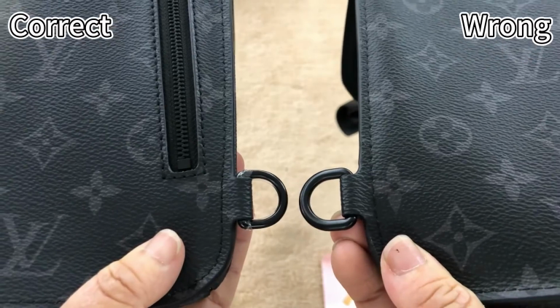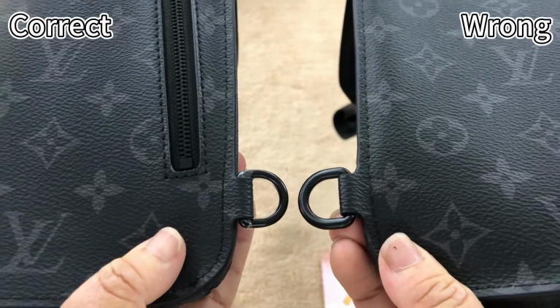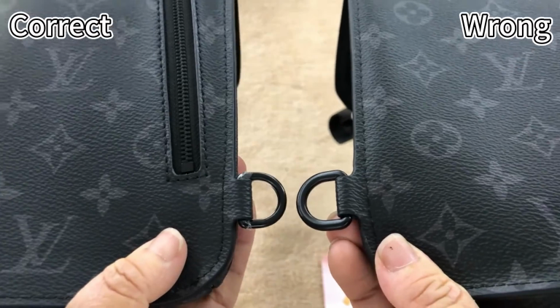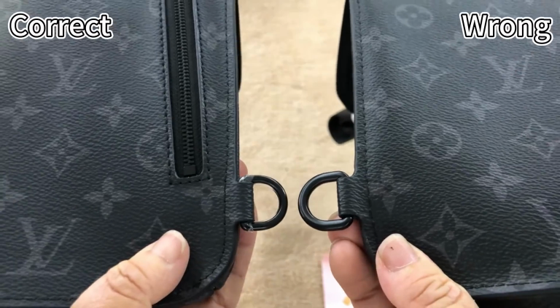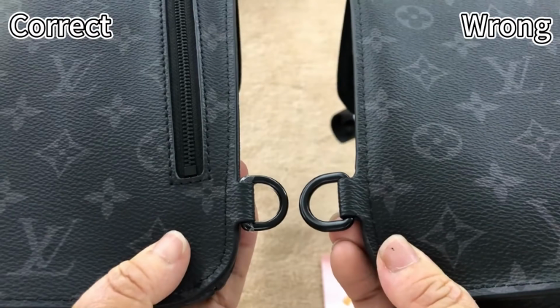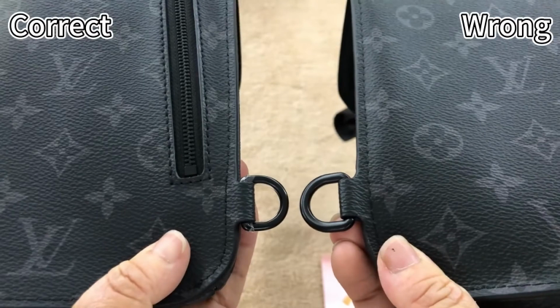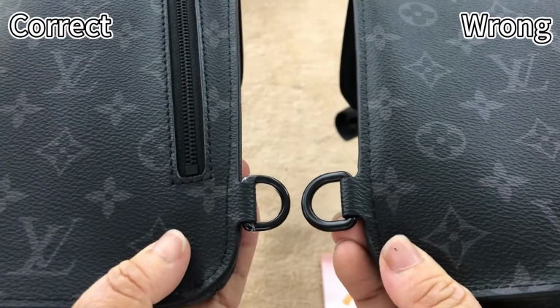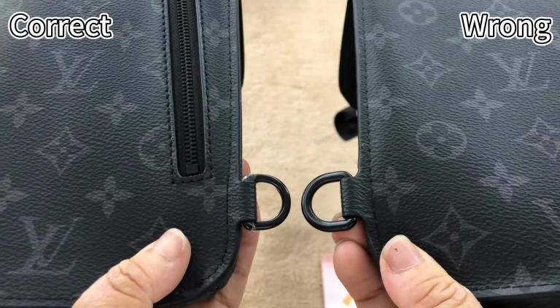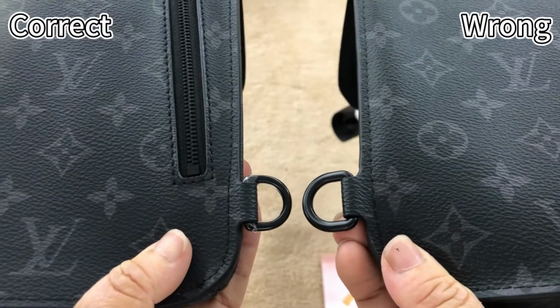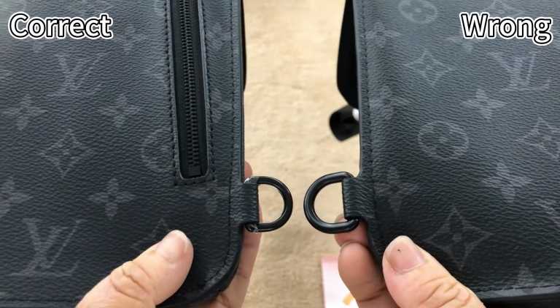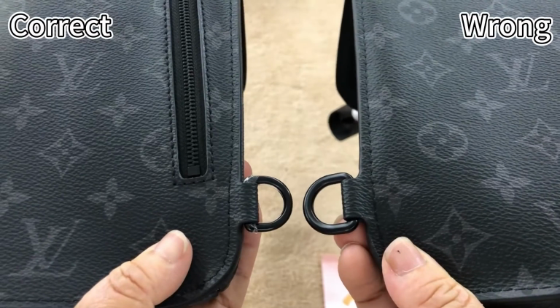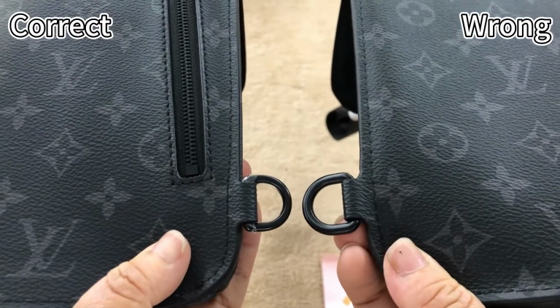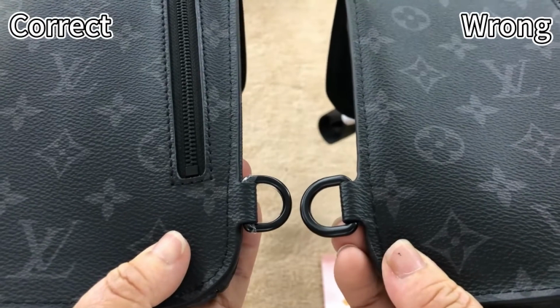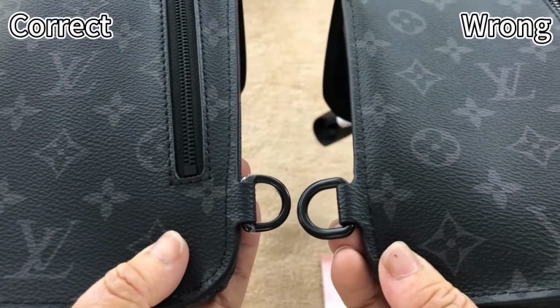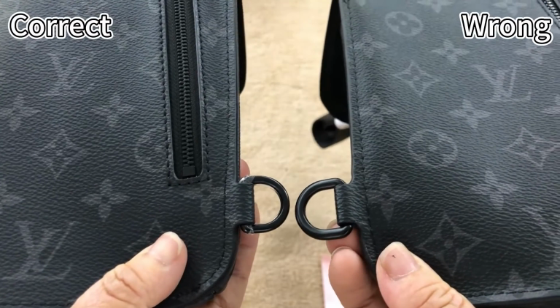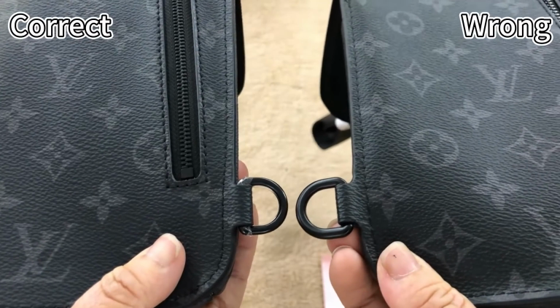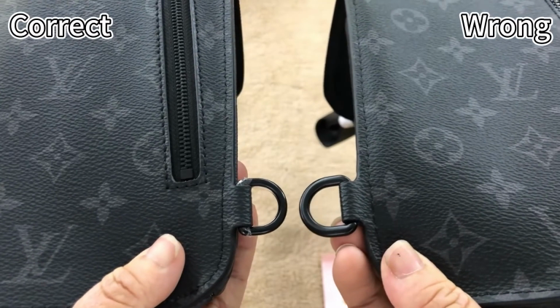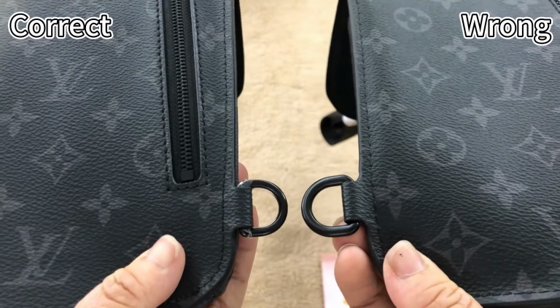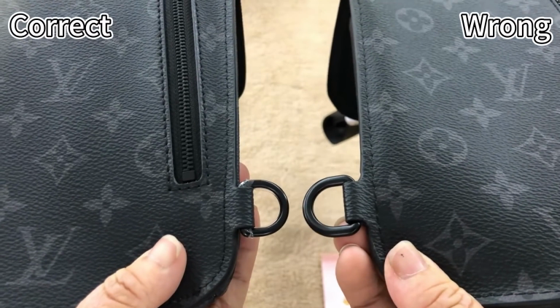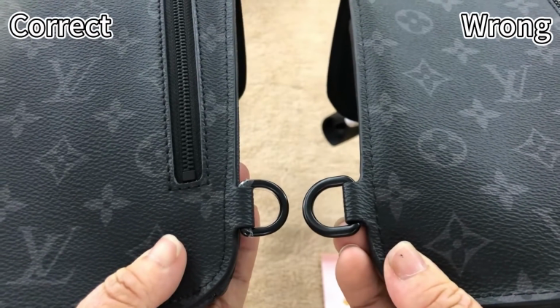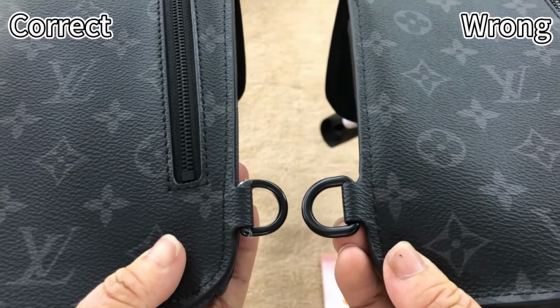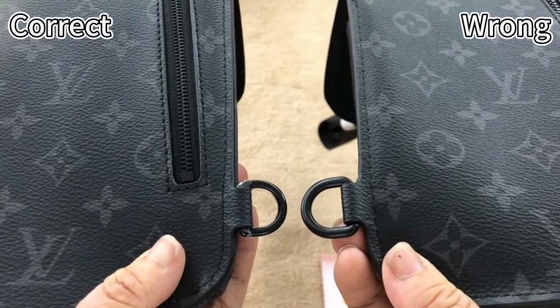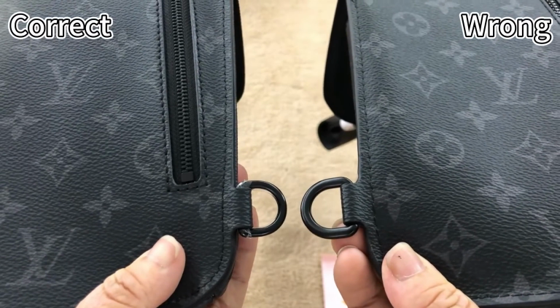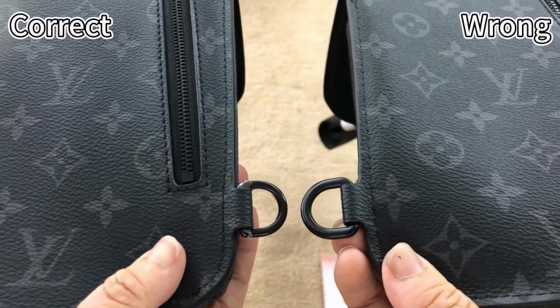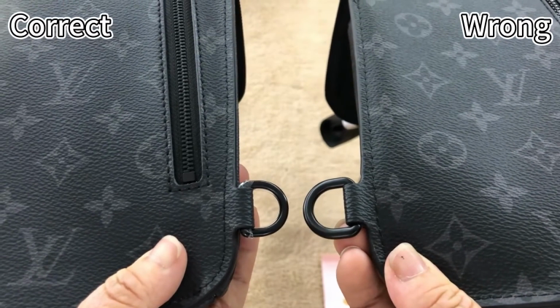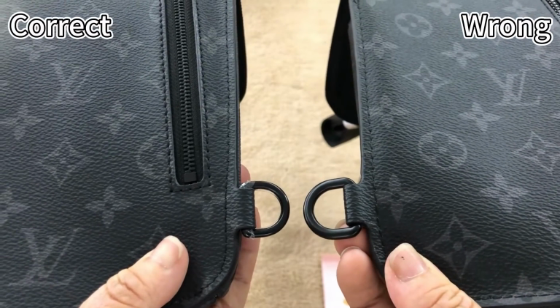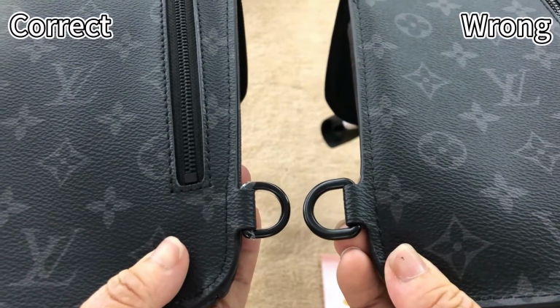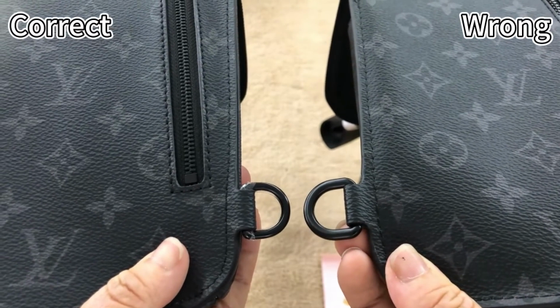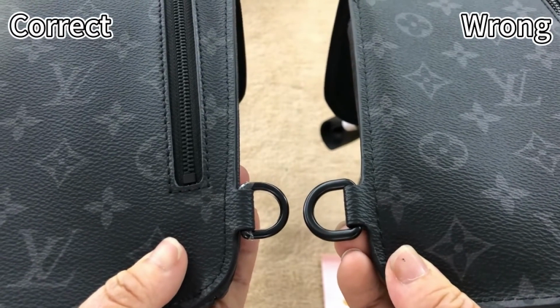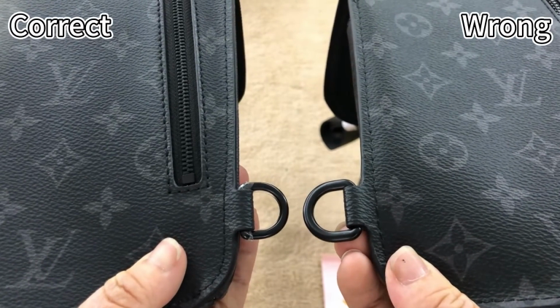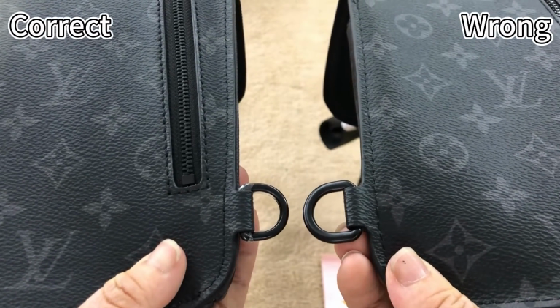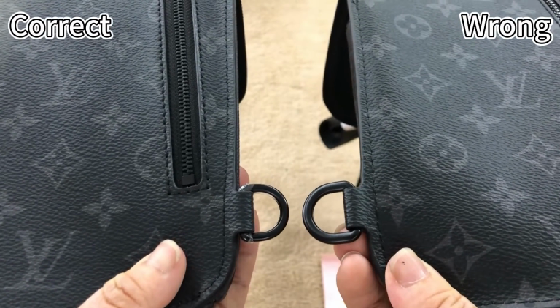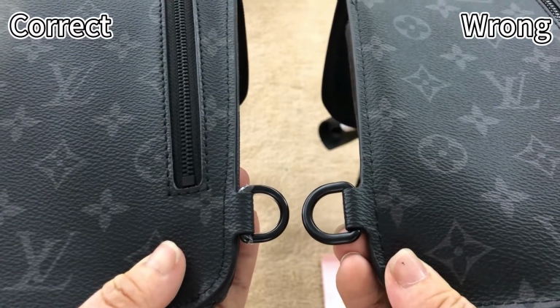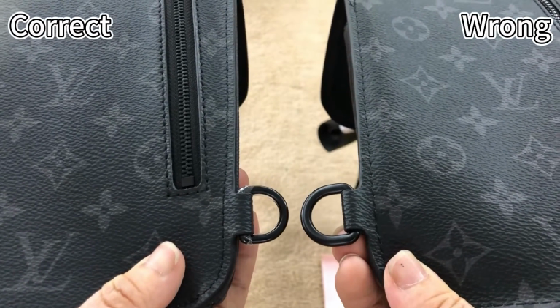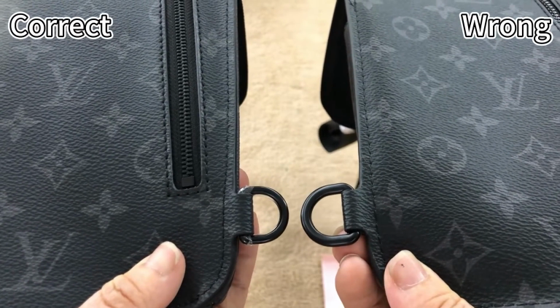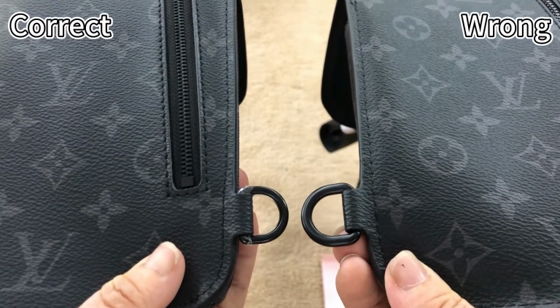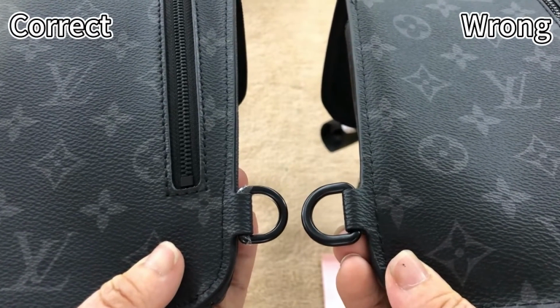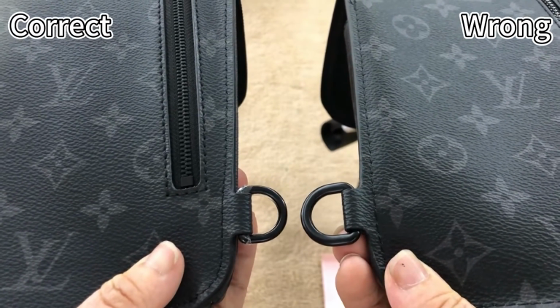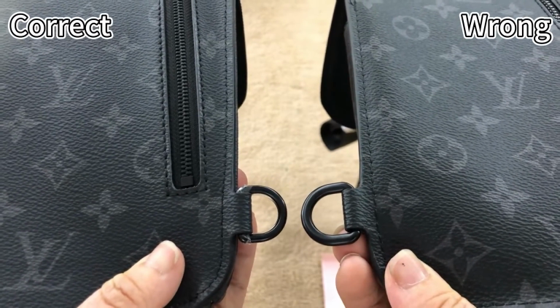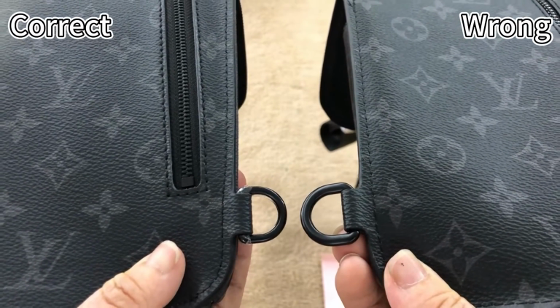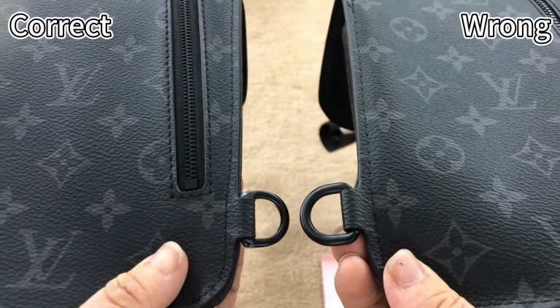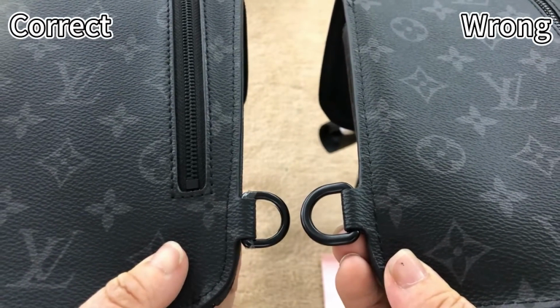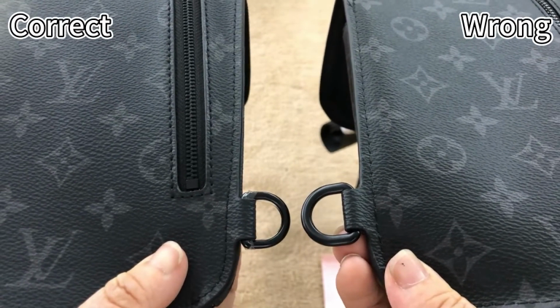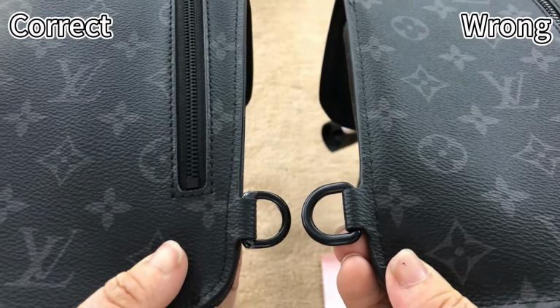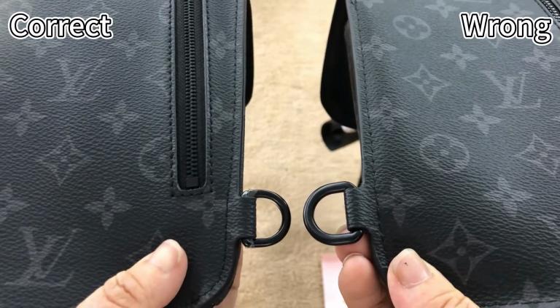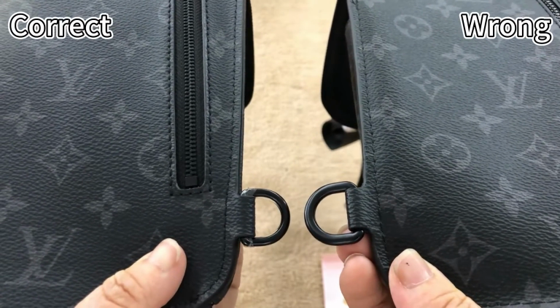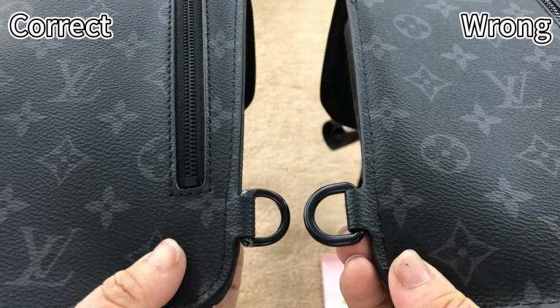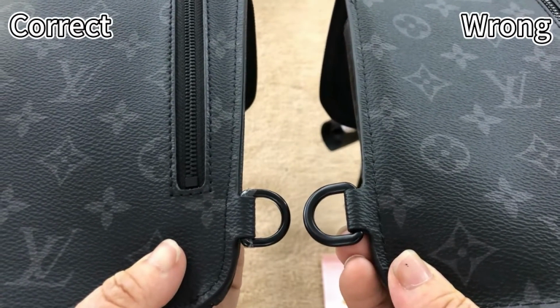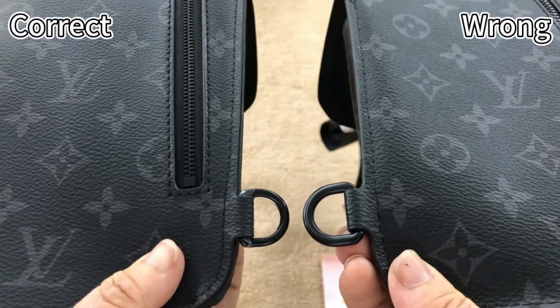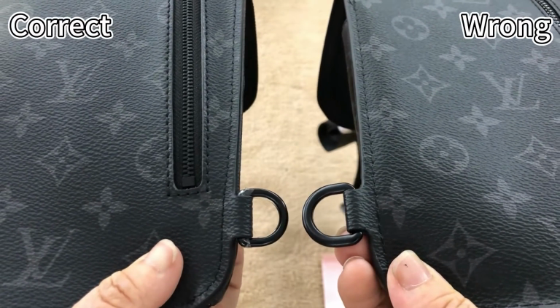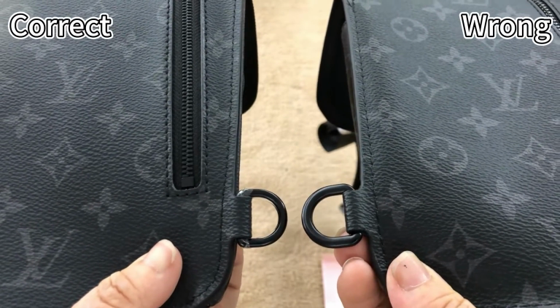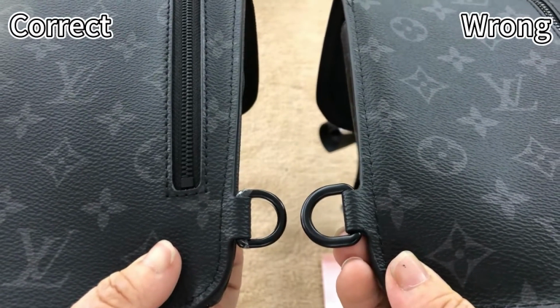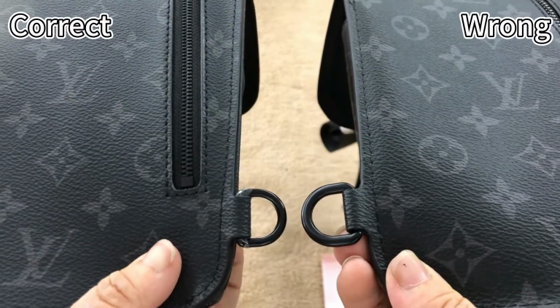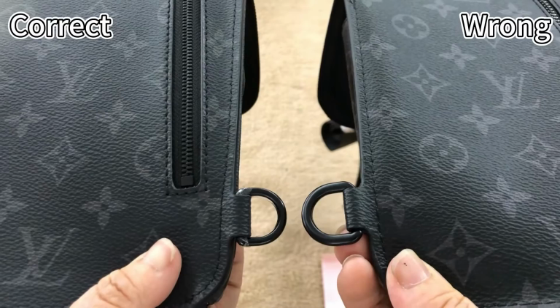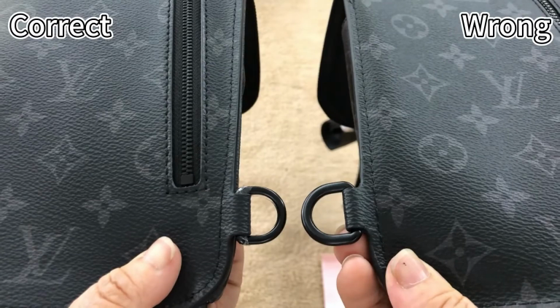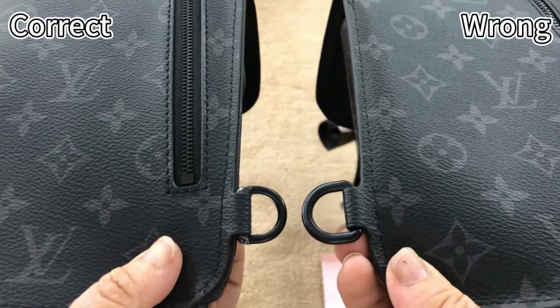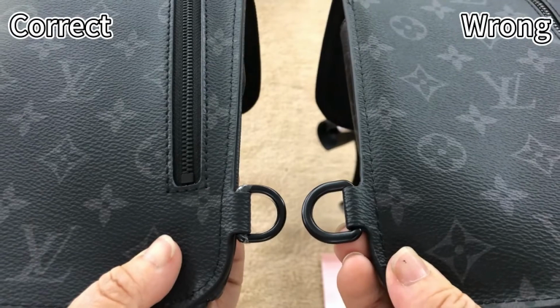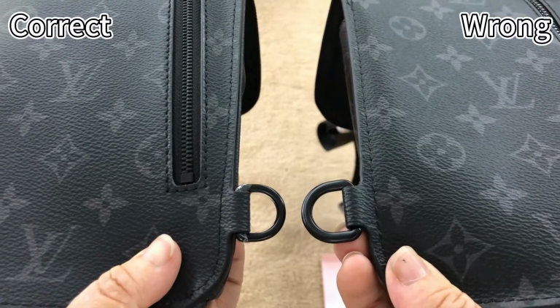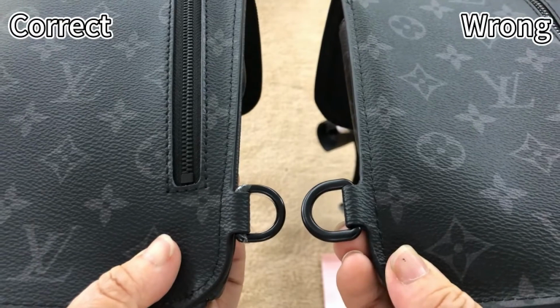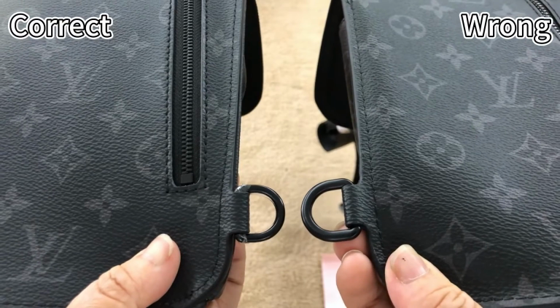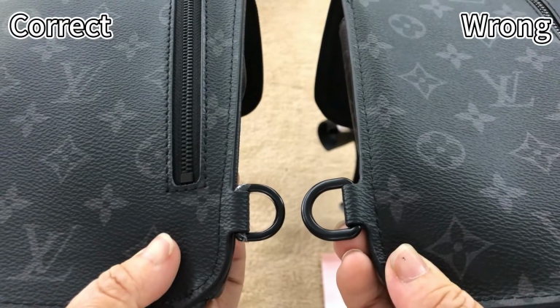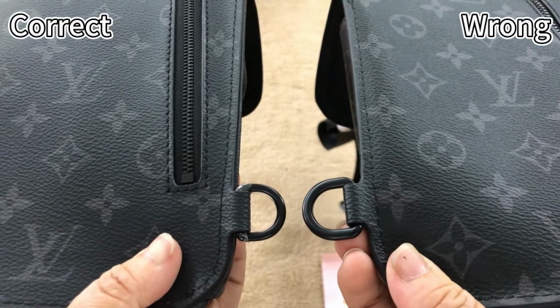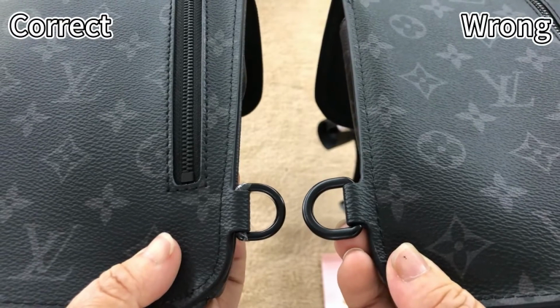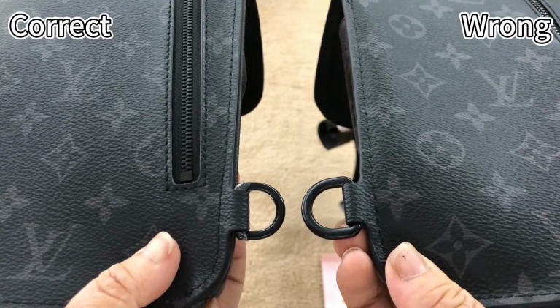For the correct one on the bottom, the D-ring is smaller. And for the wrong one, the D-ring is too big.